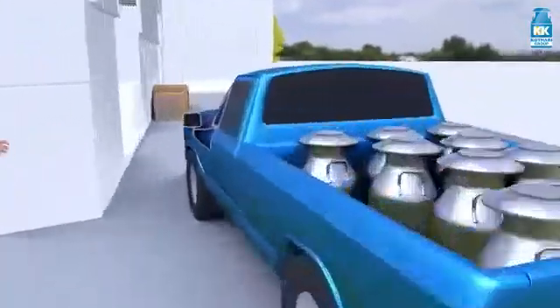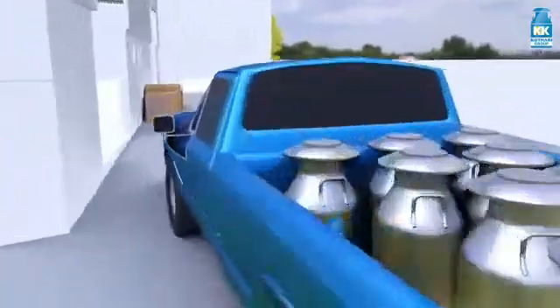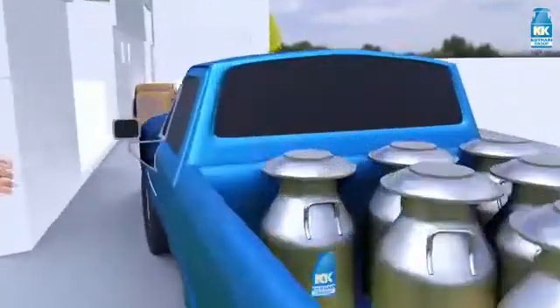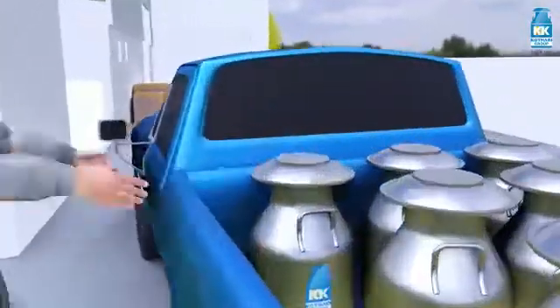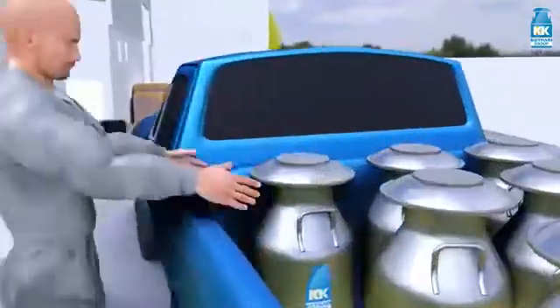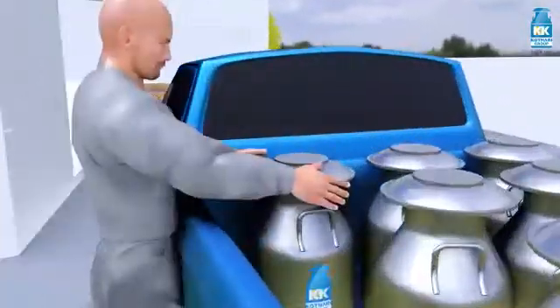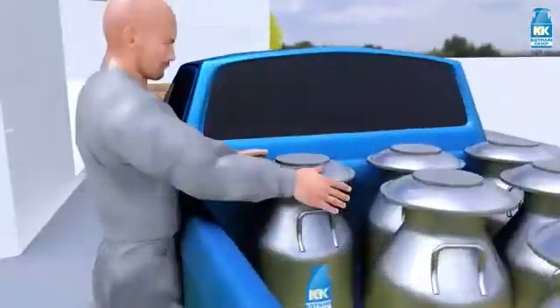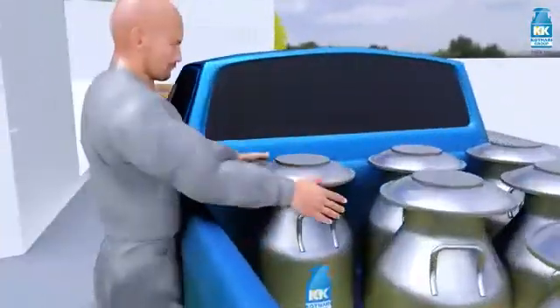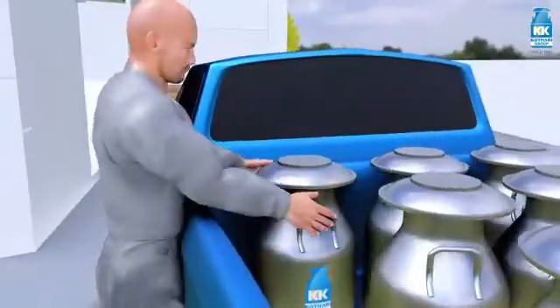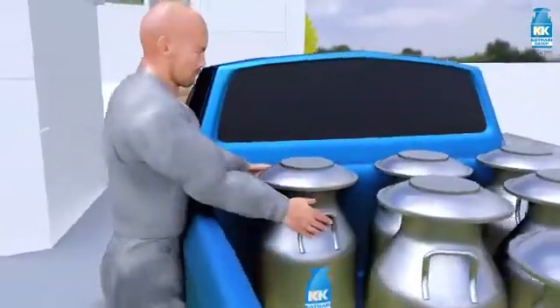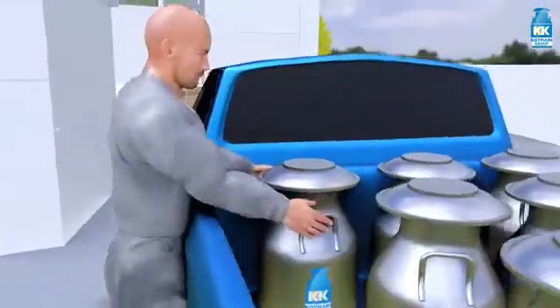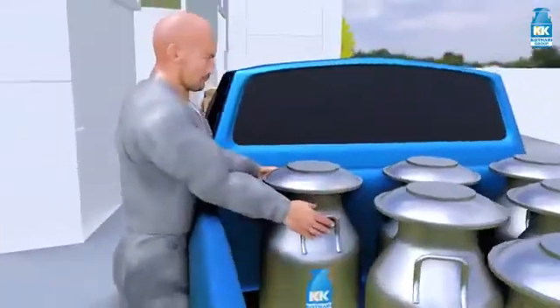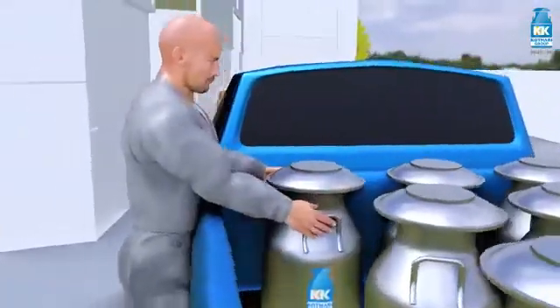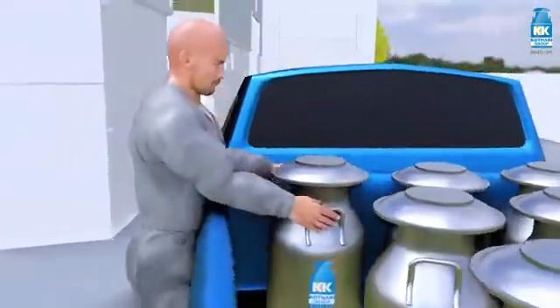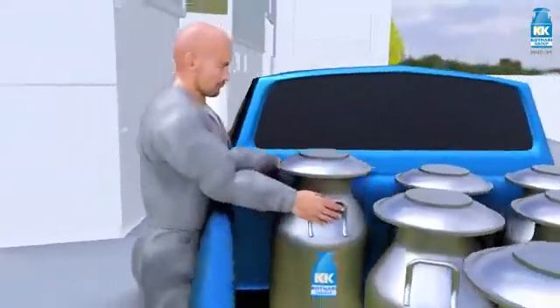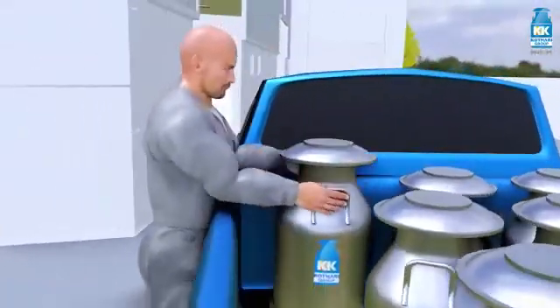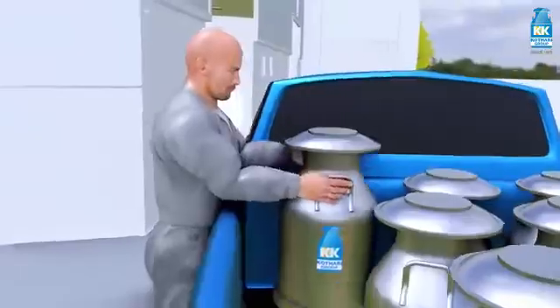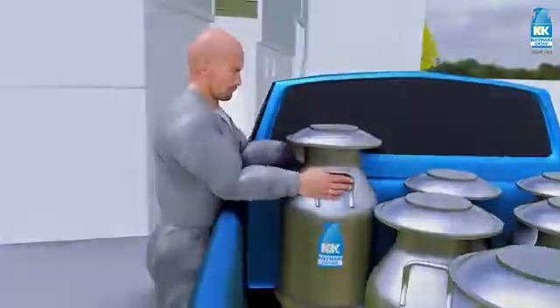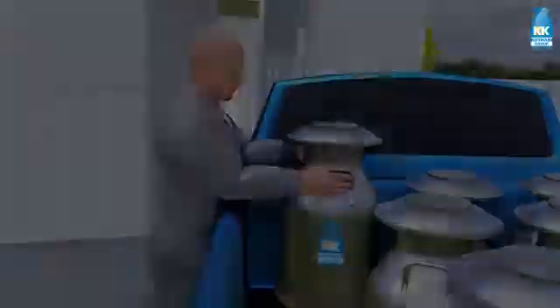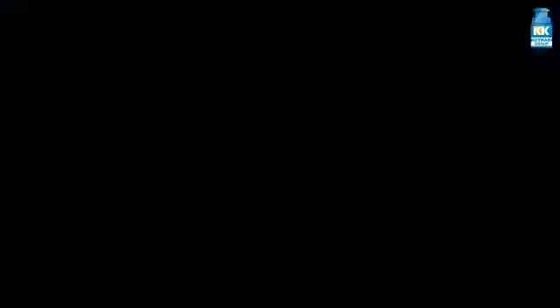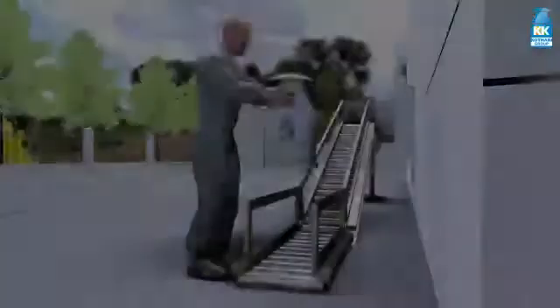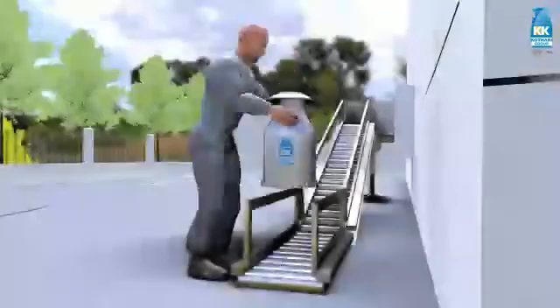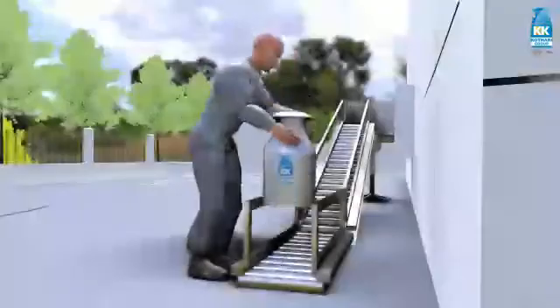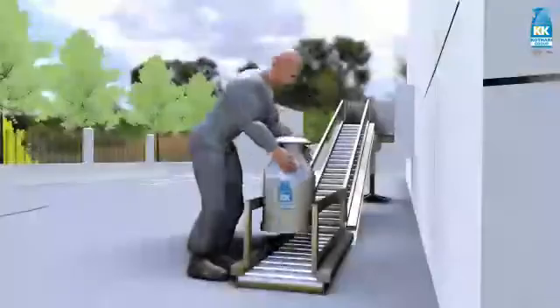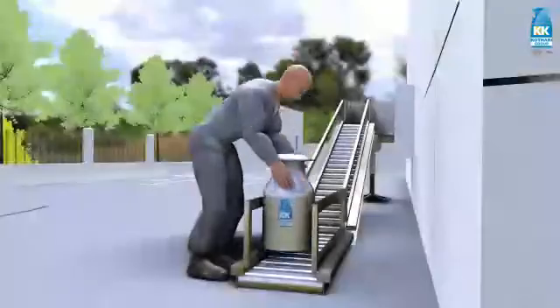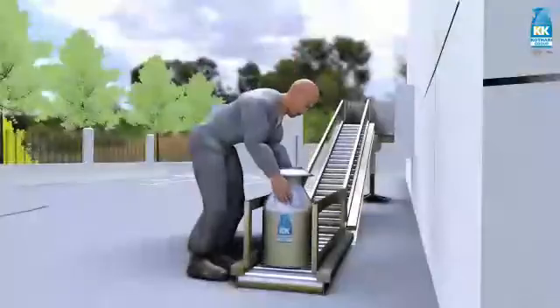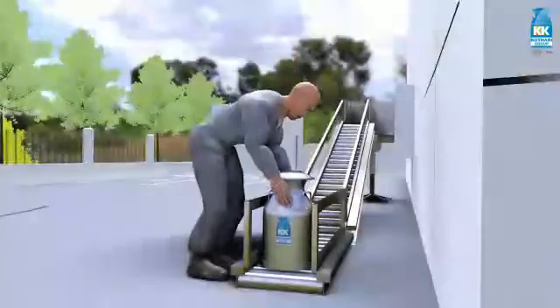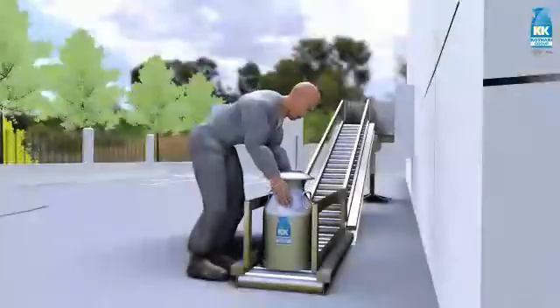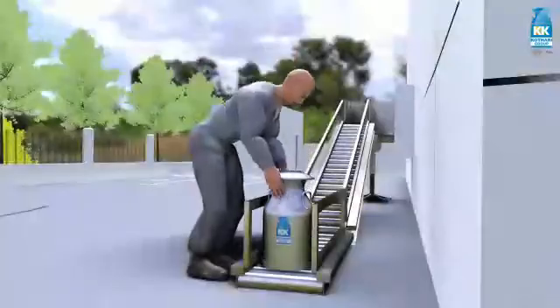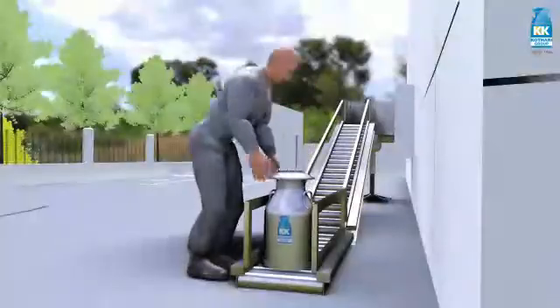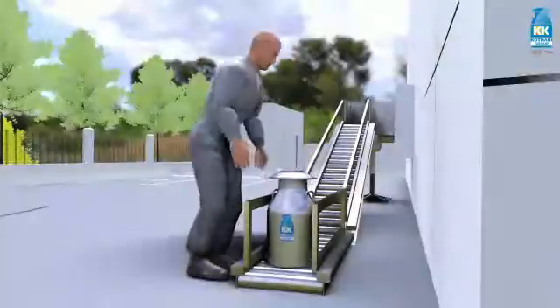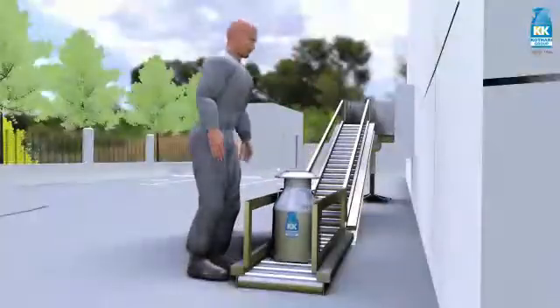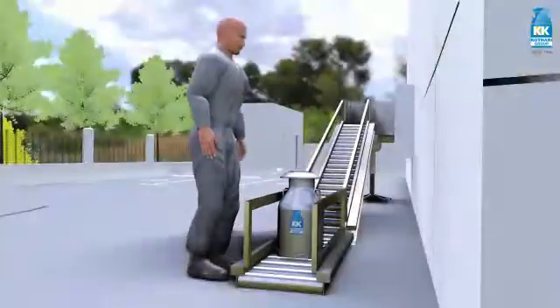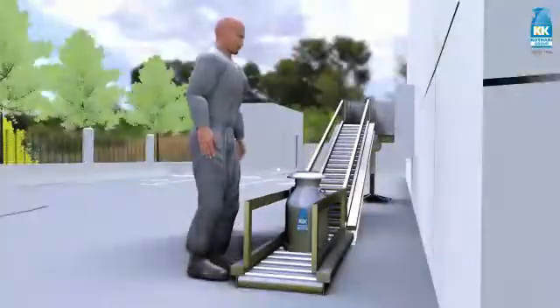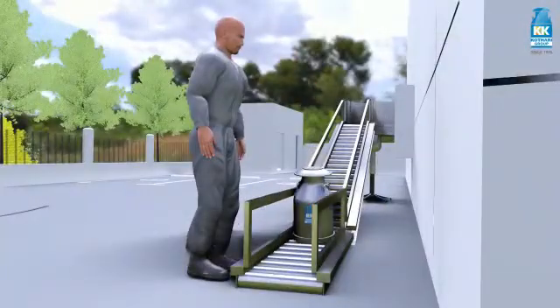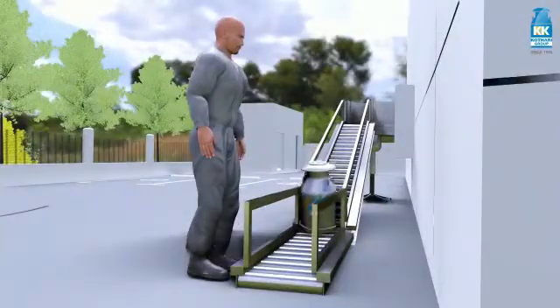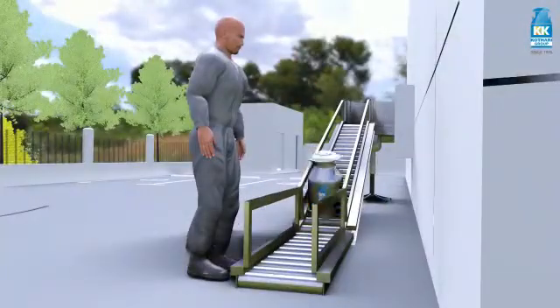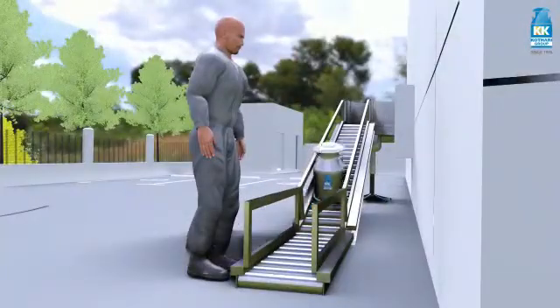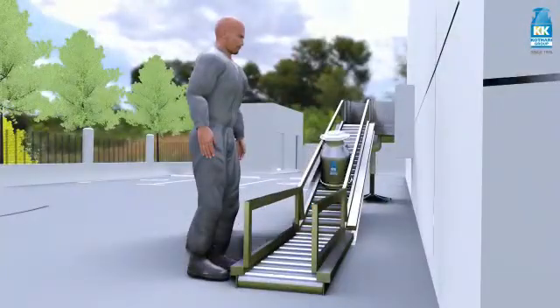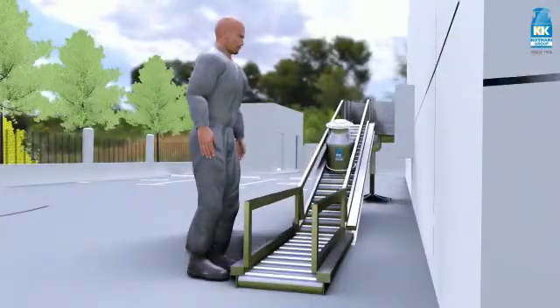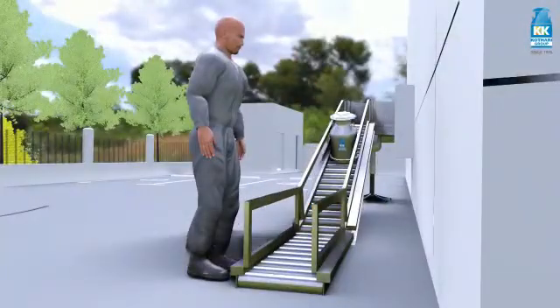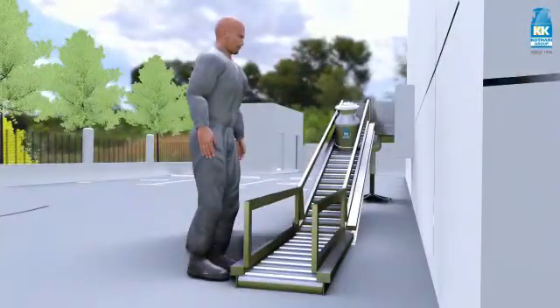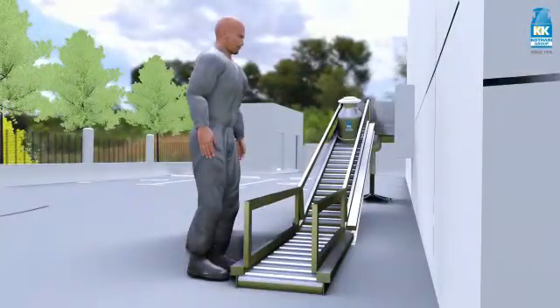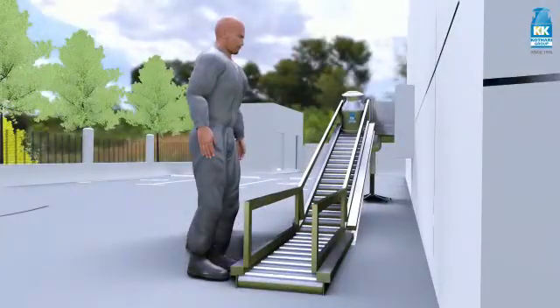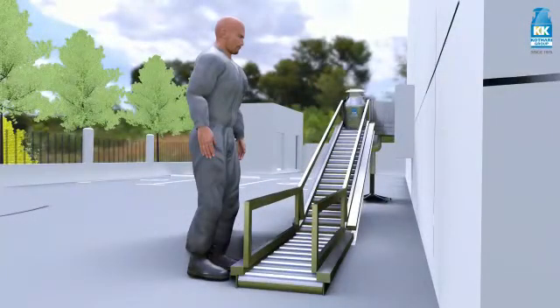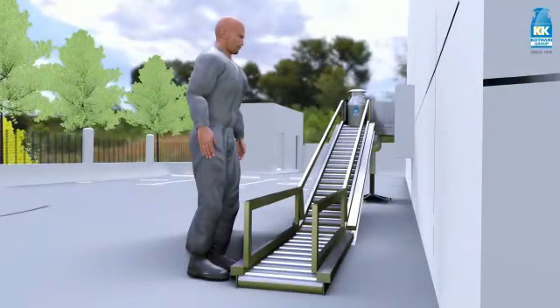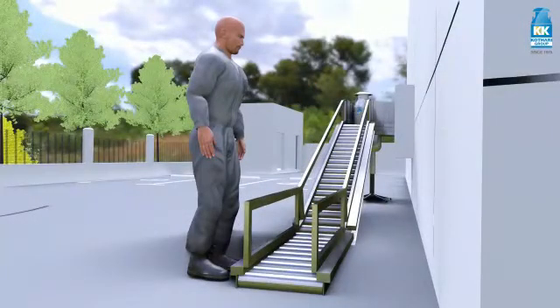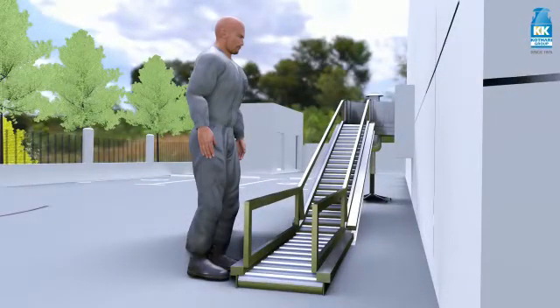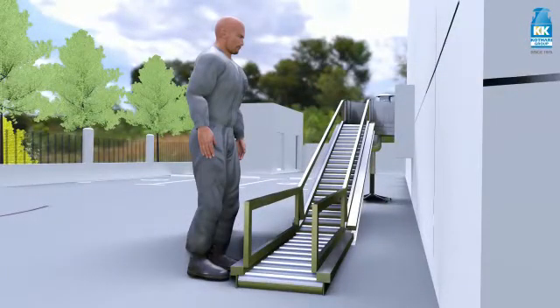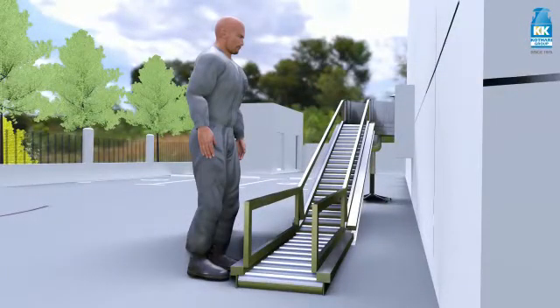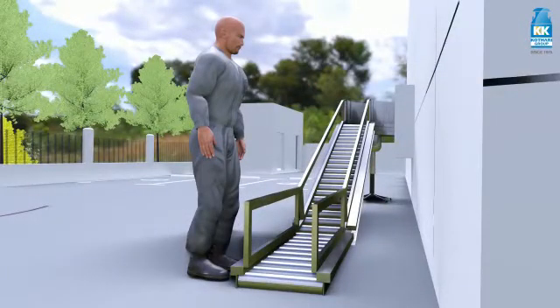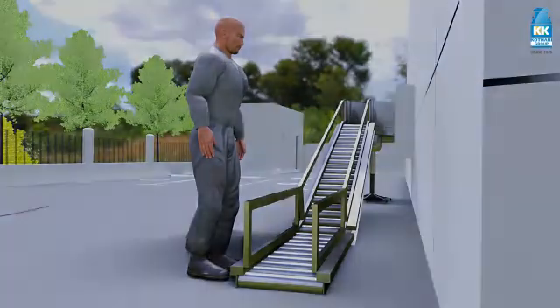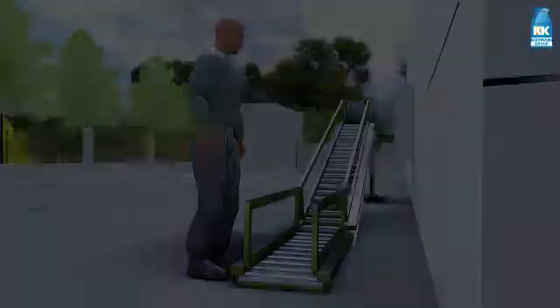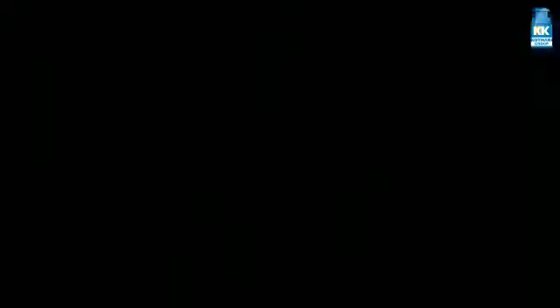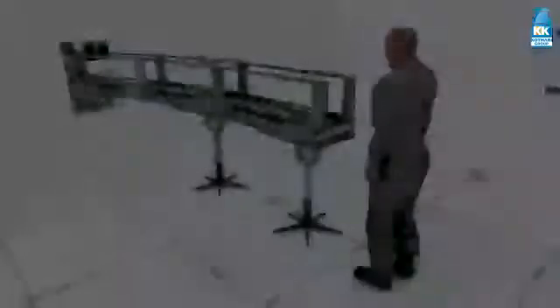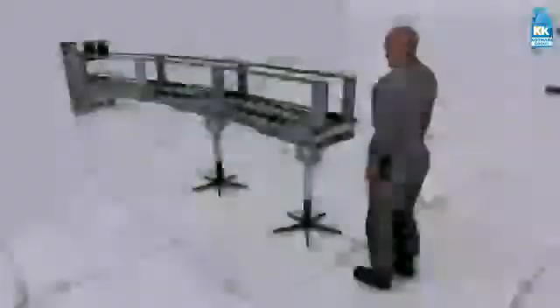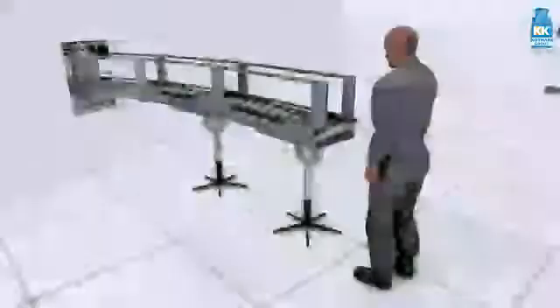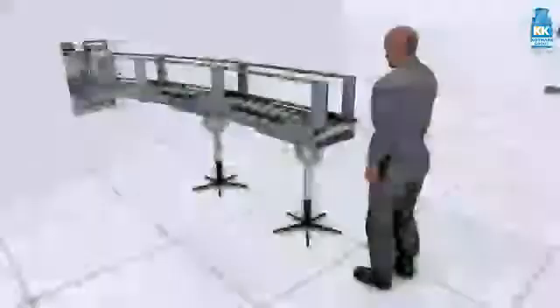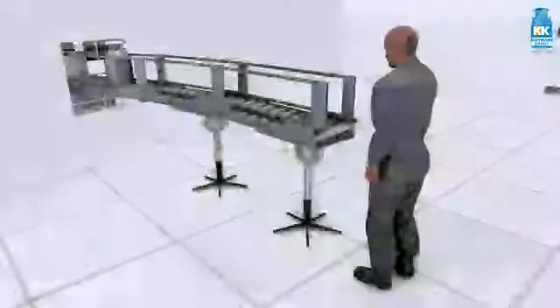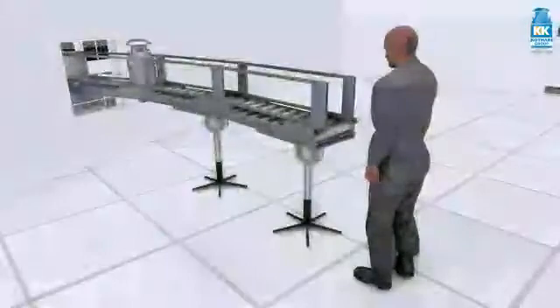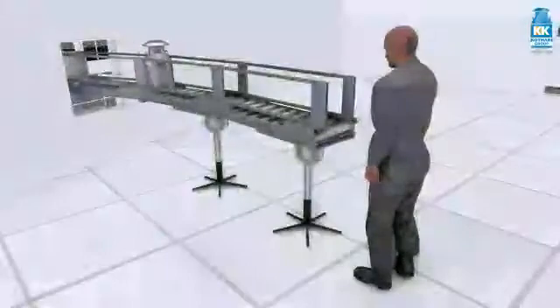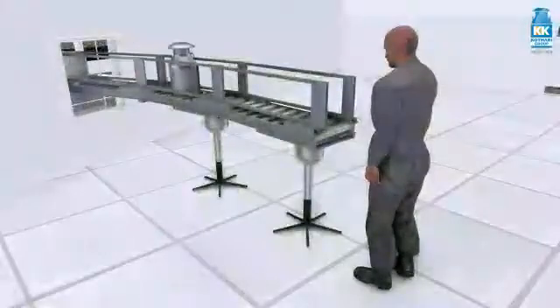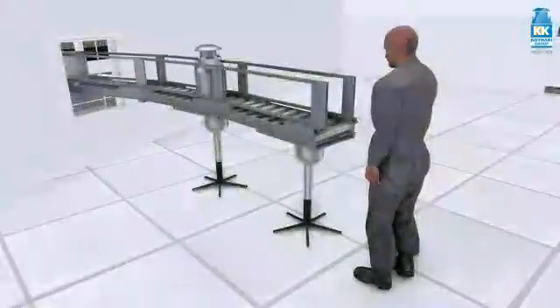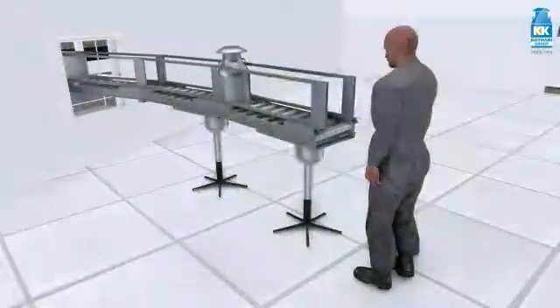Welcome to the innovative Kathari Group. Here is the ideal milk collection center, which is user-friendly and equipped with top-most quality equipment.